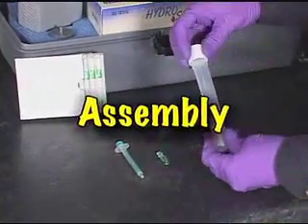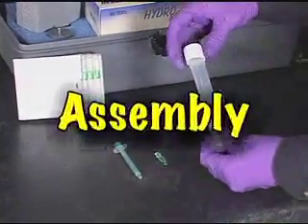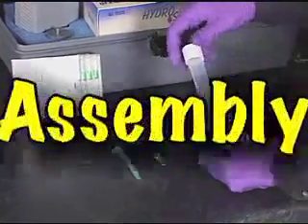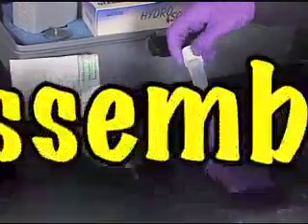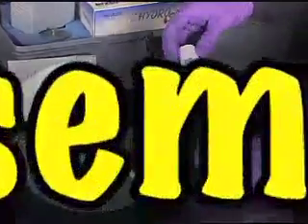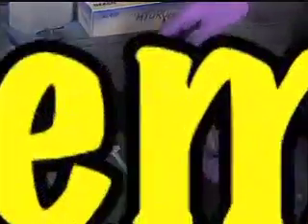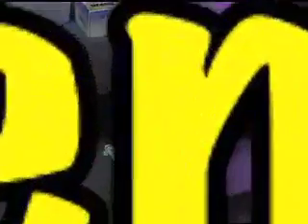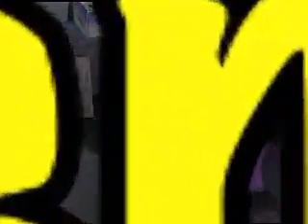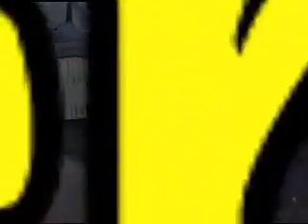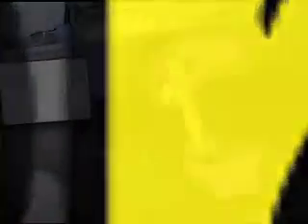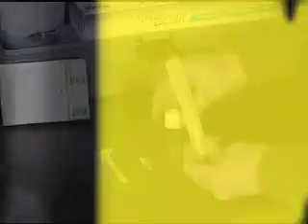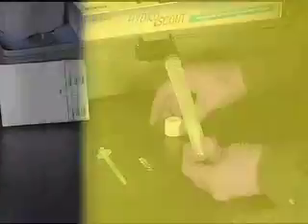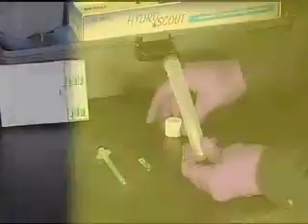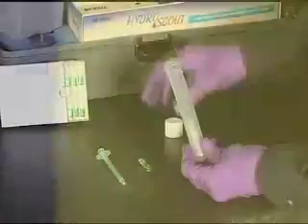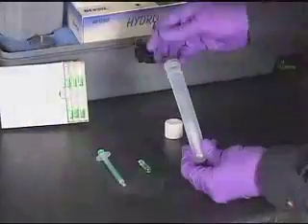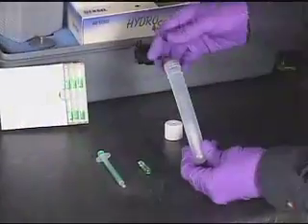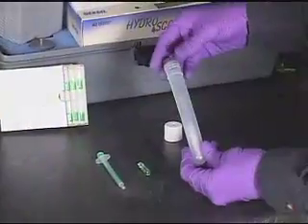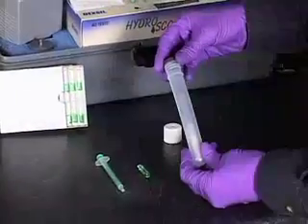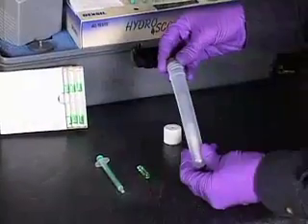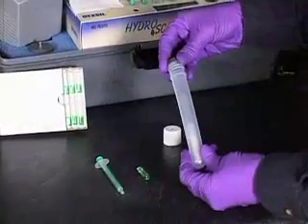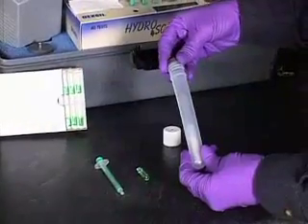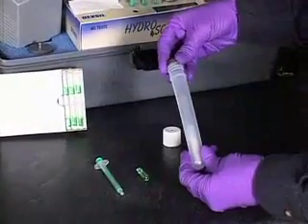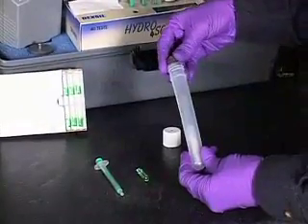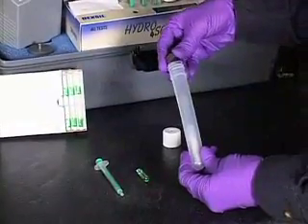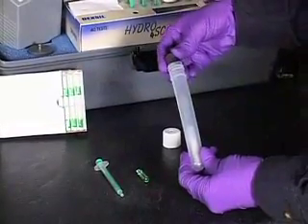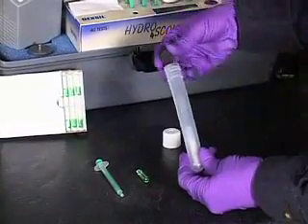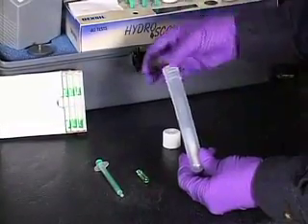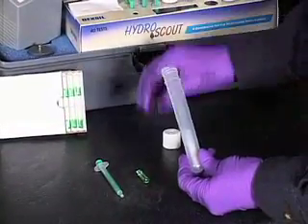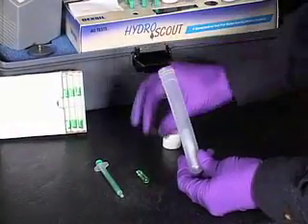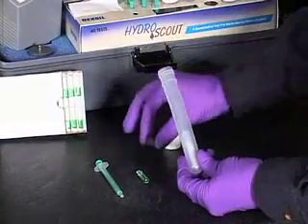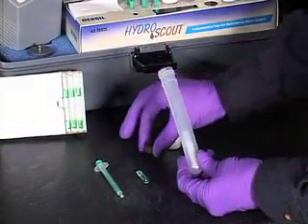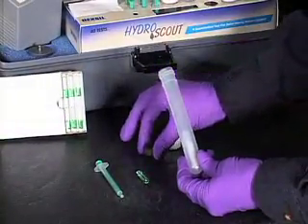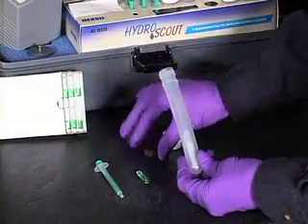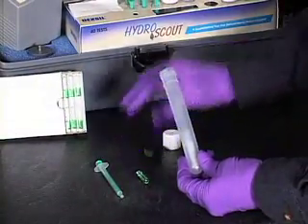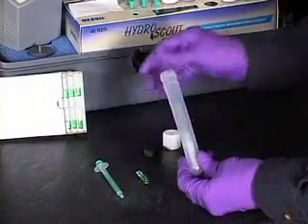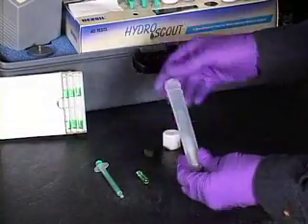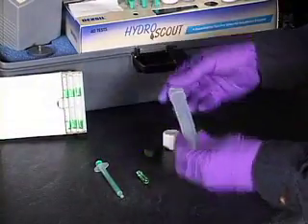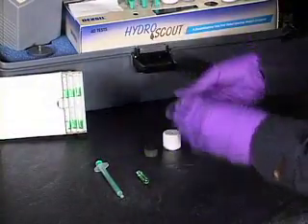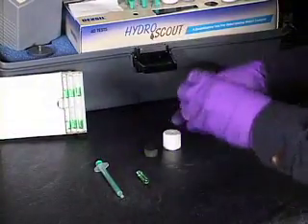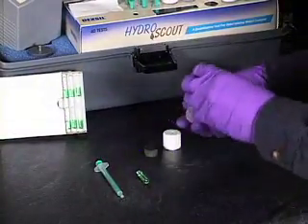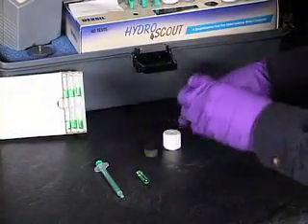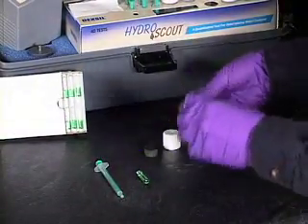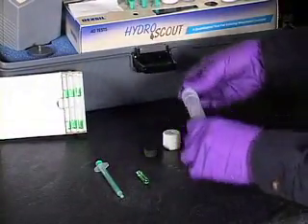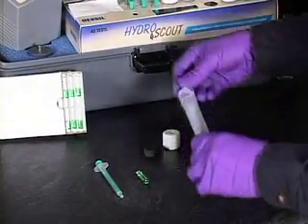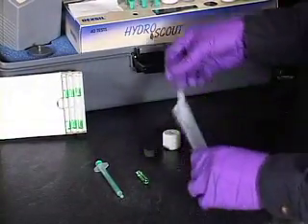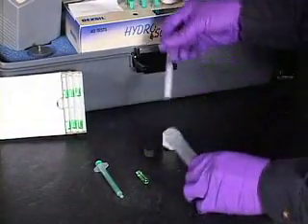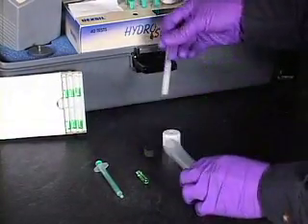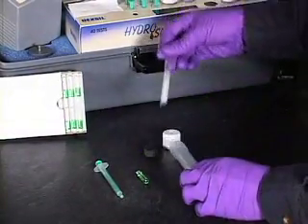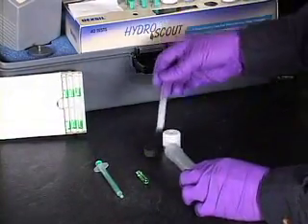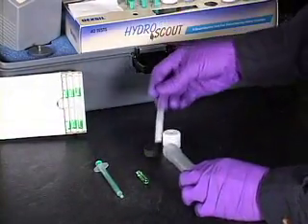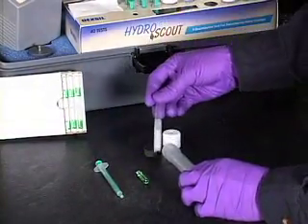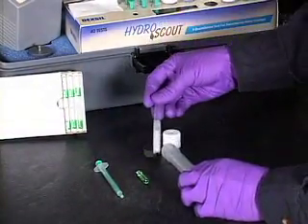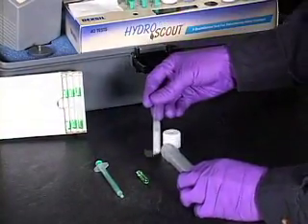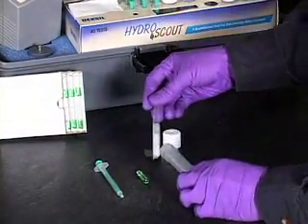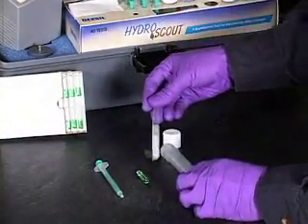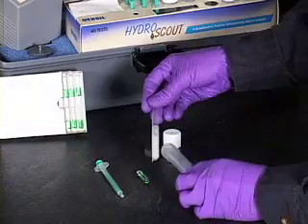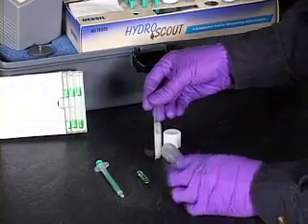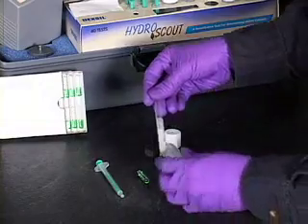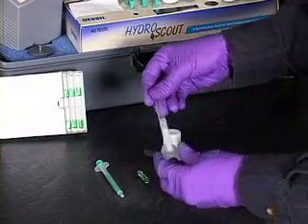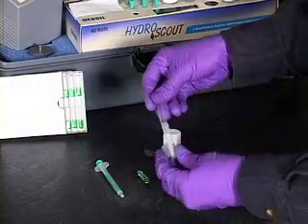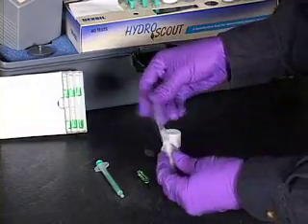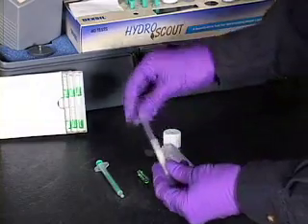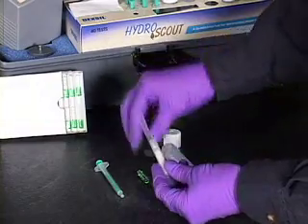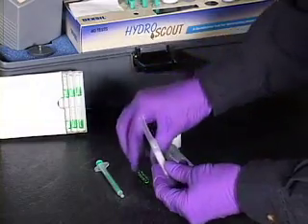Assembly: Remove the white cap, black septum, and plastic straw containing the reagent ampoule from the reaction tube.